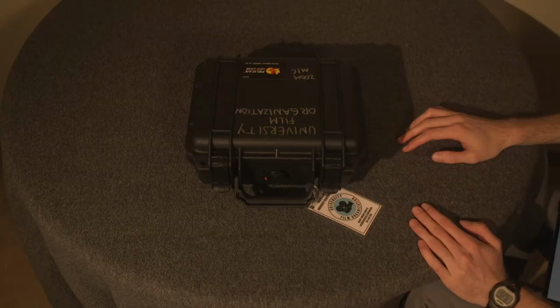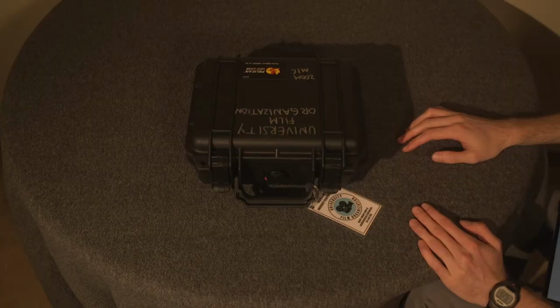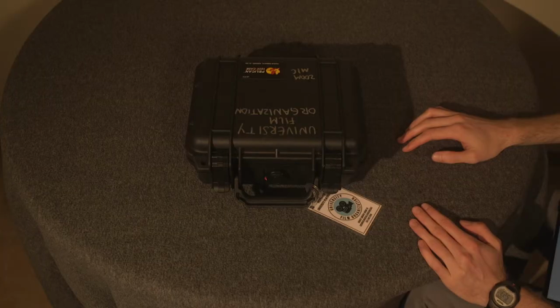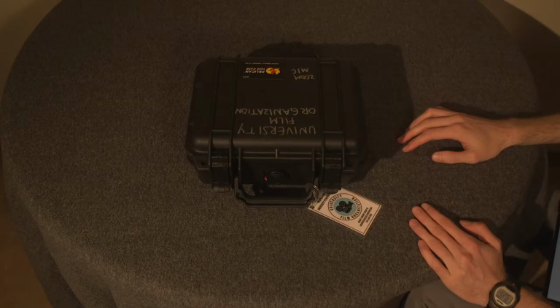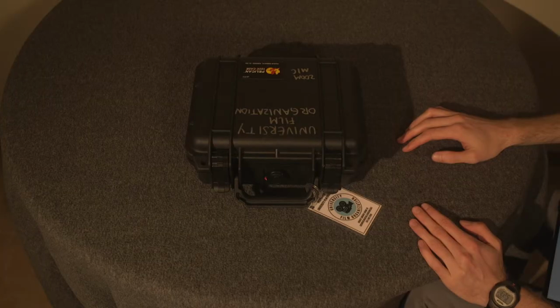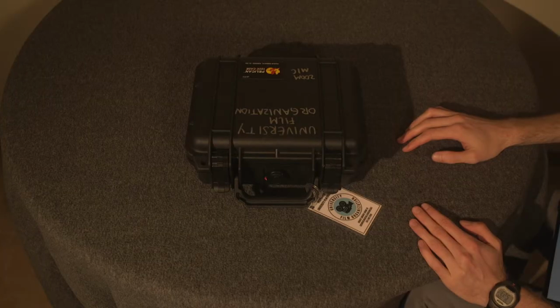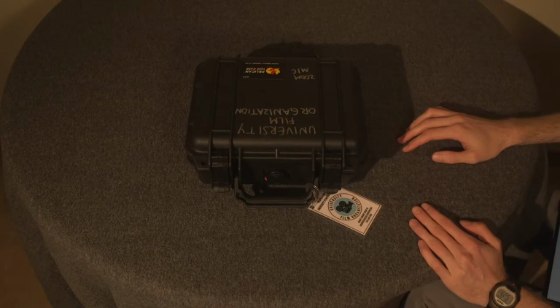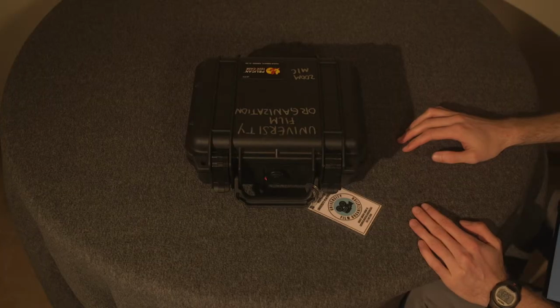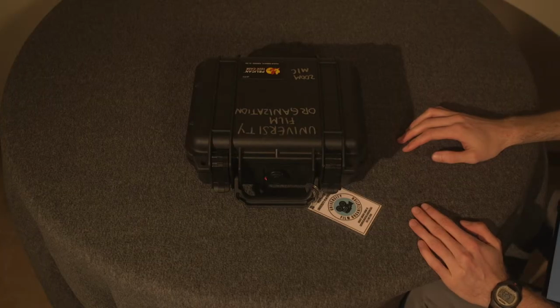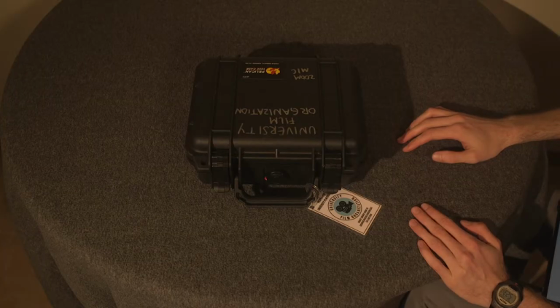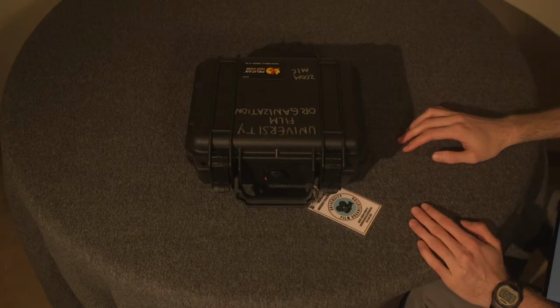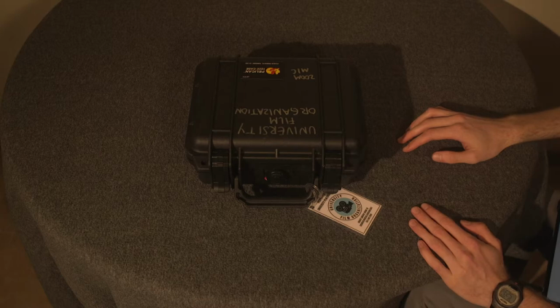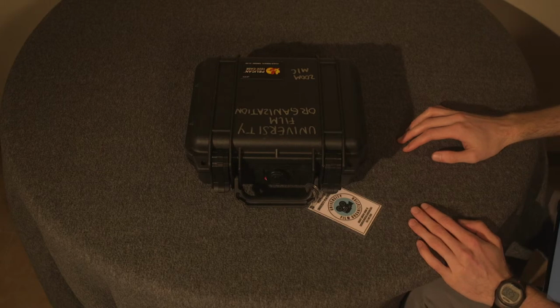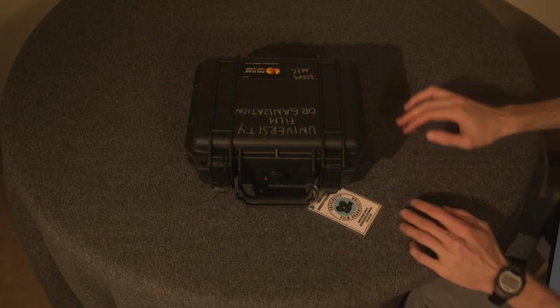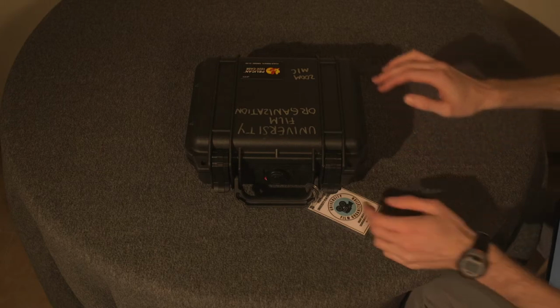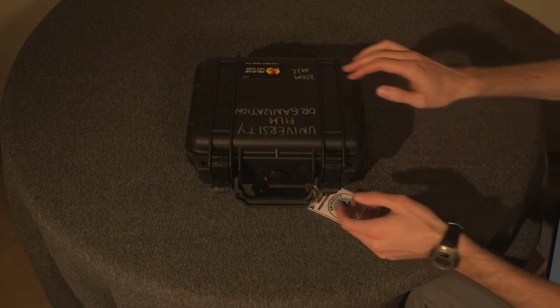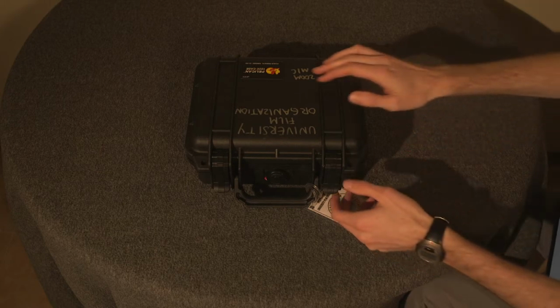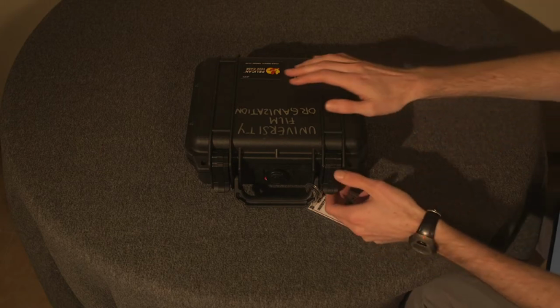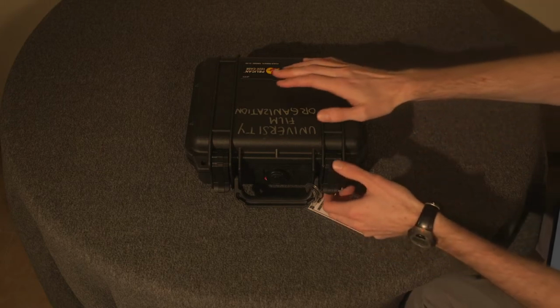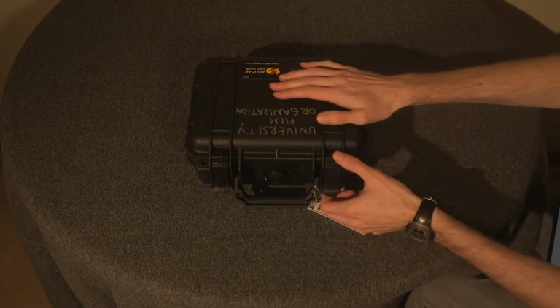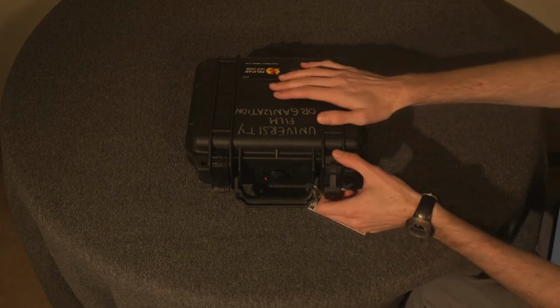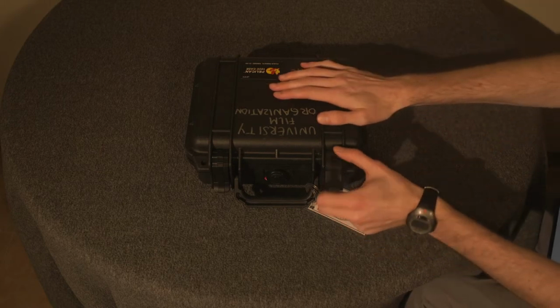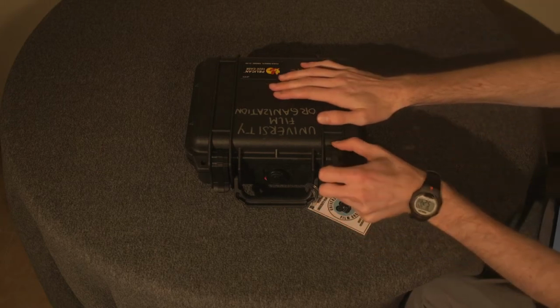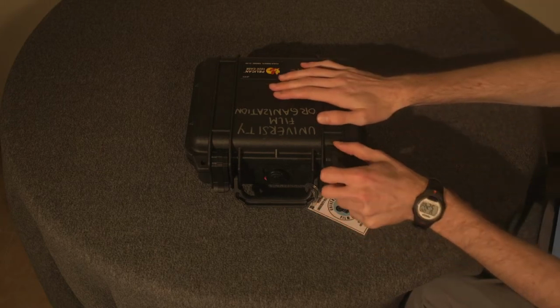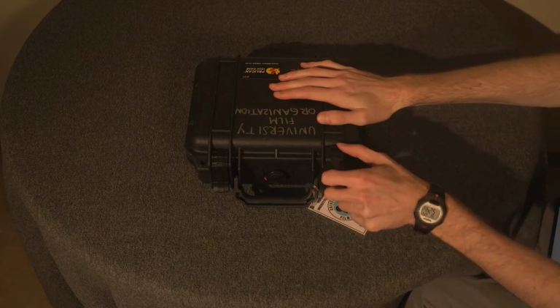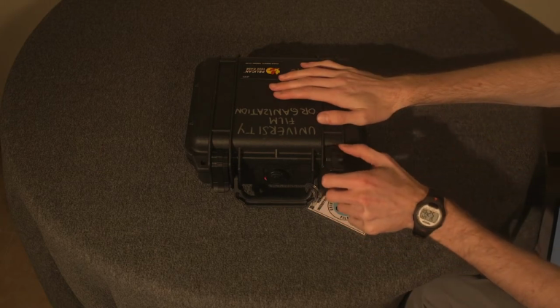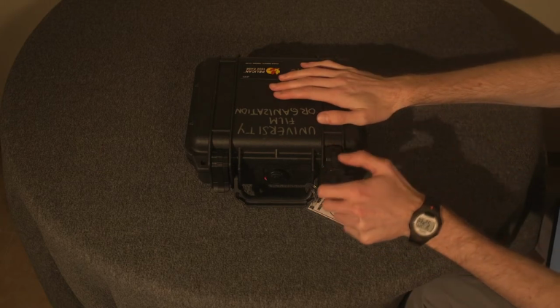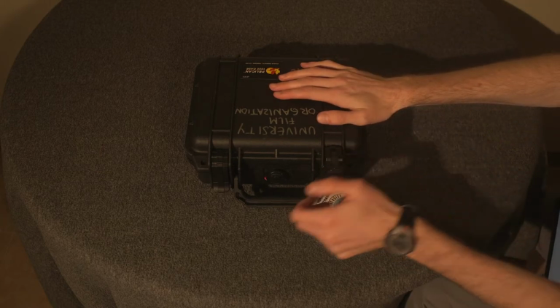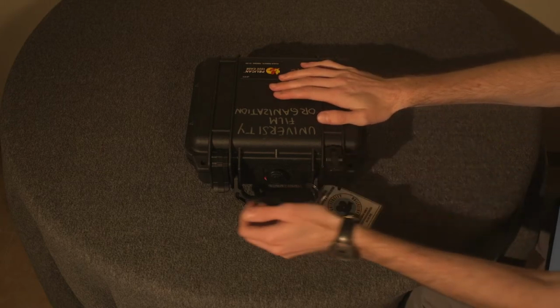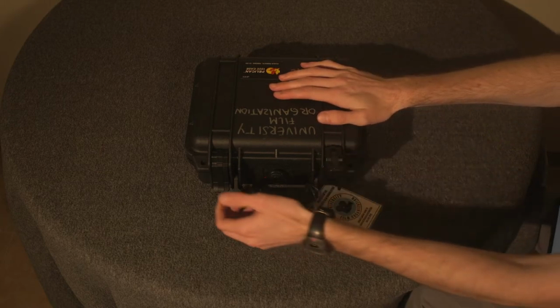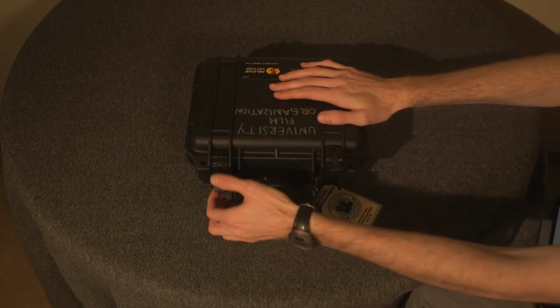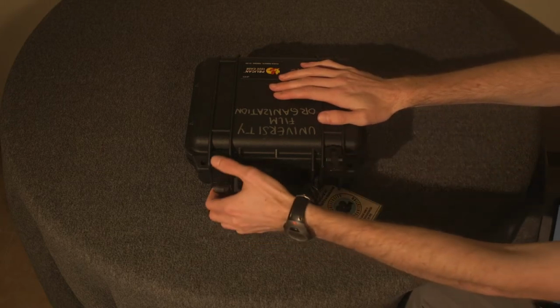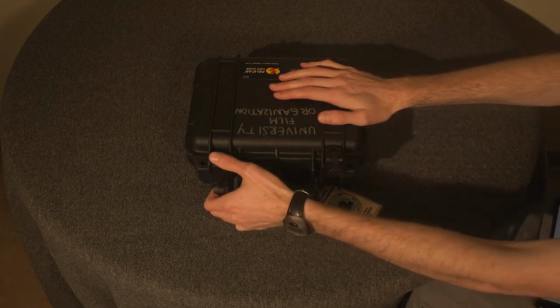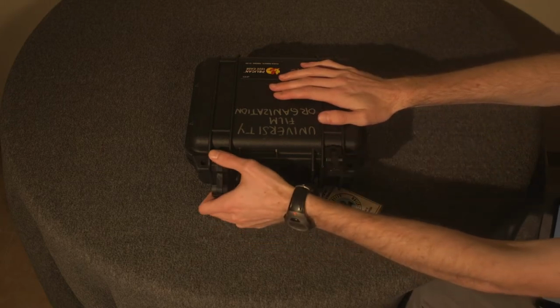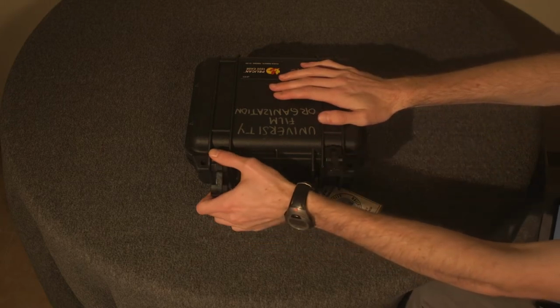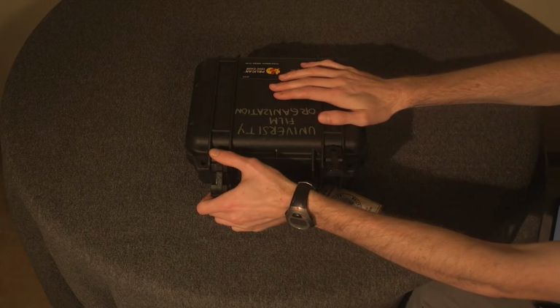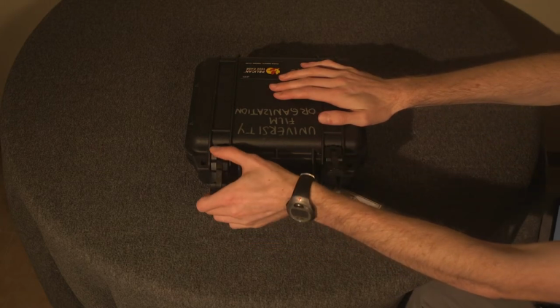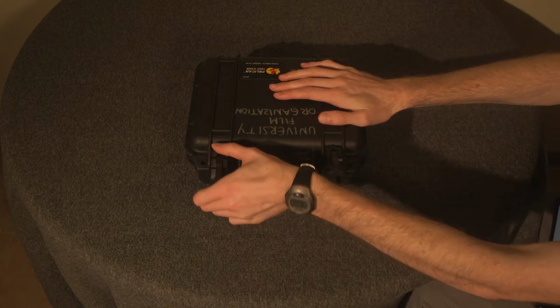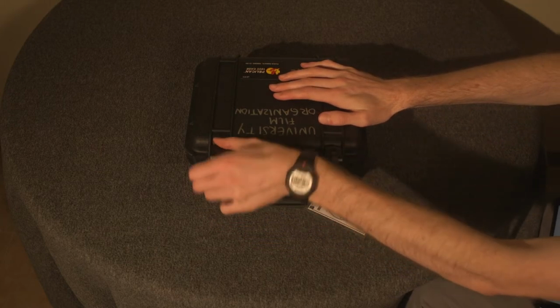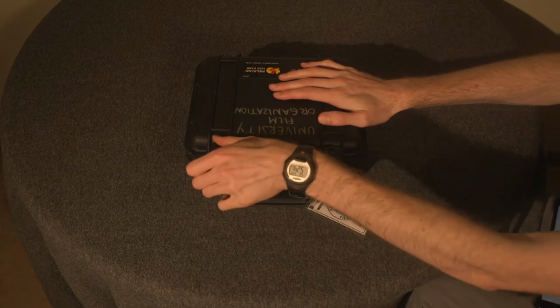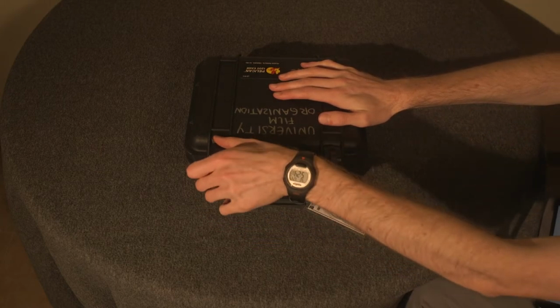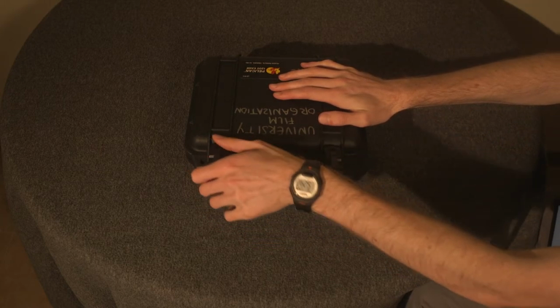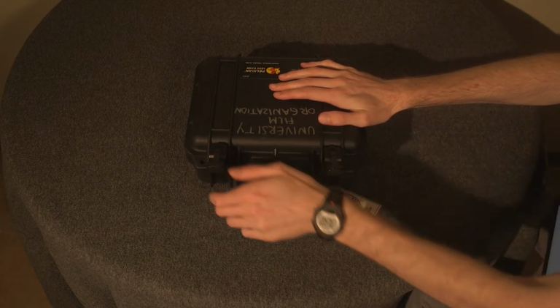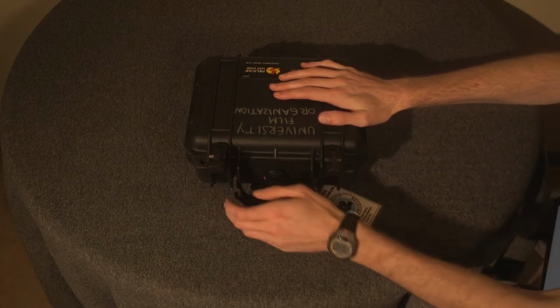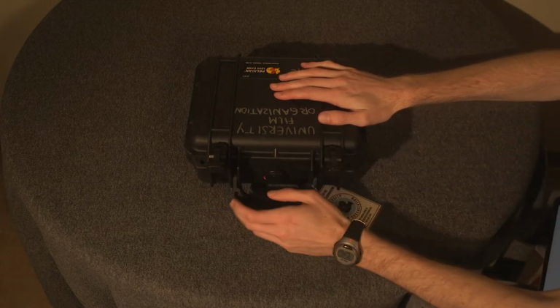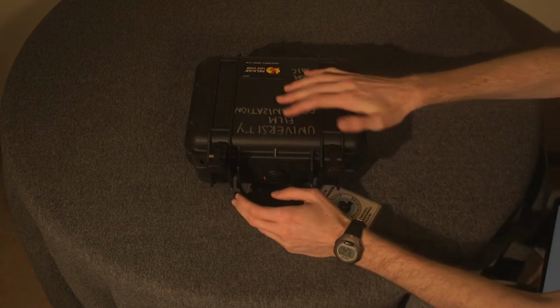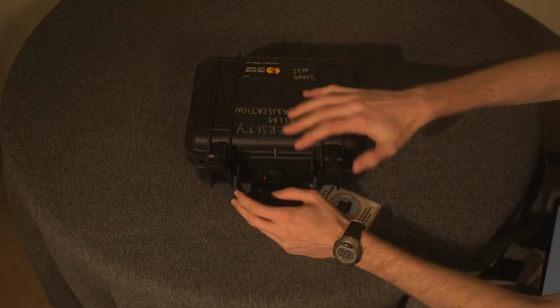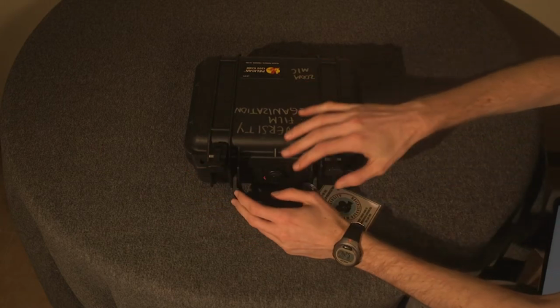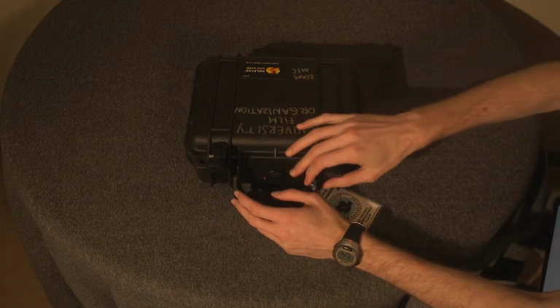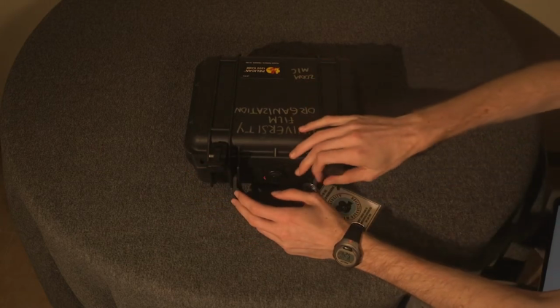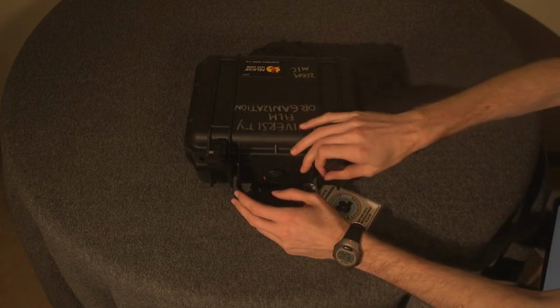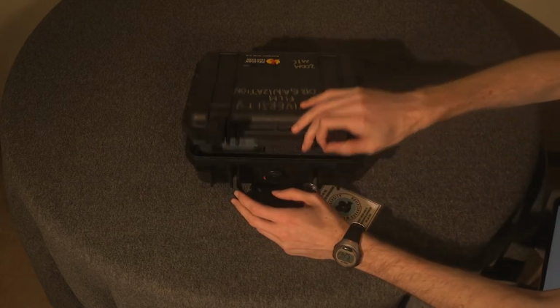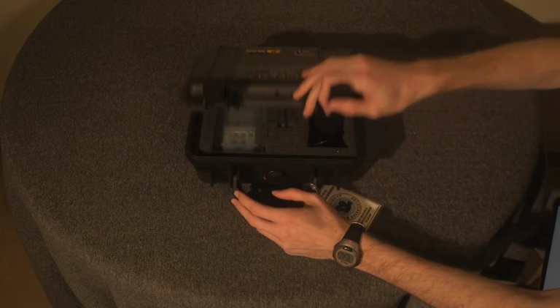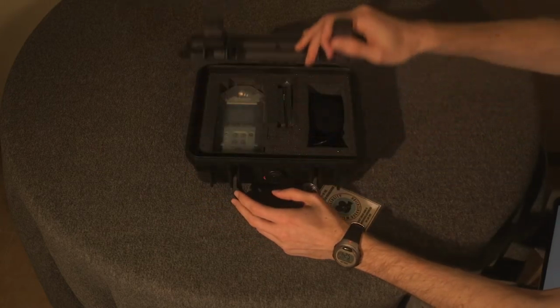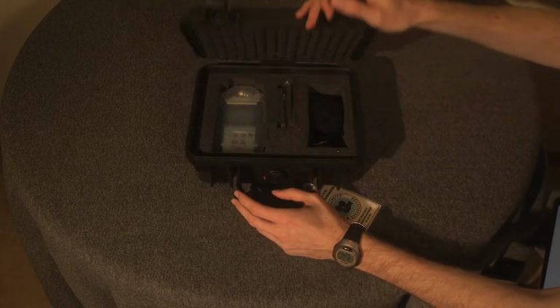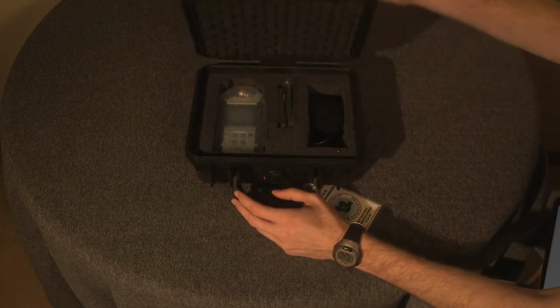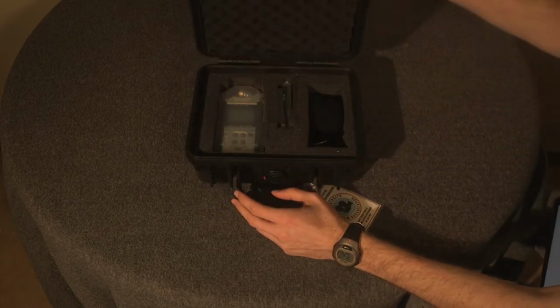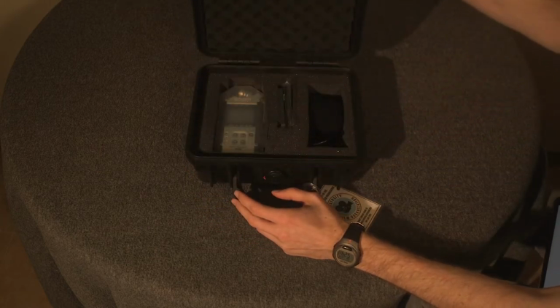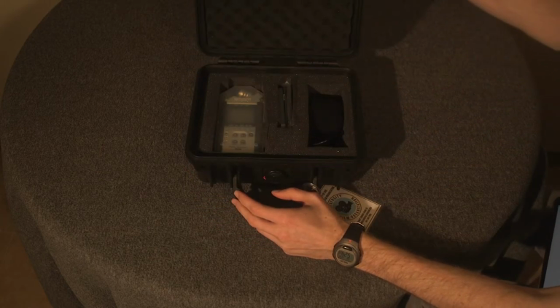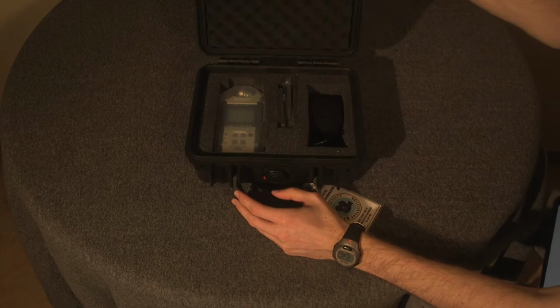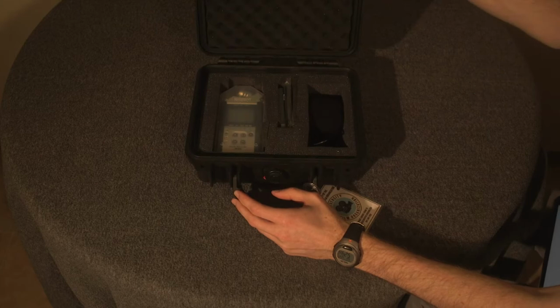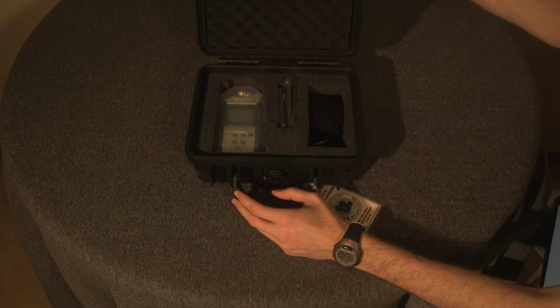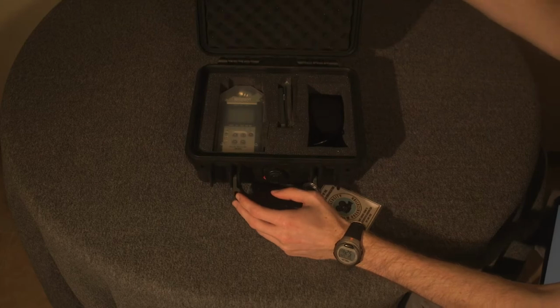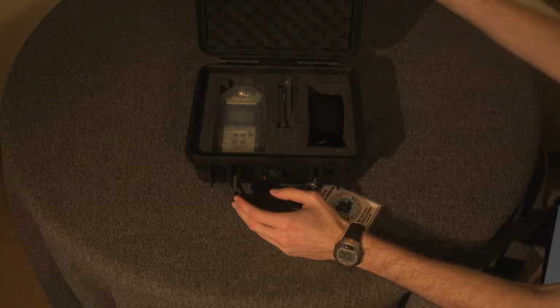Now, when you check out a boom kit, you need to check out a Zoom recorder too. These are very powerful and pretty simple when you get used to using them.